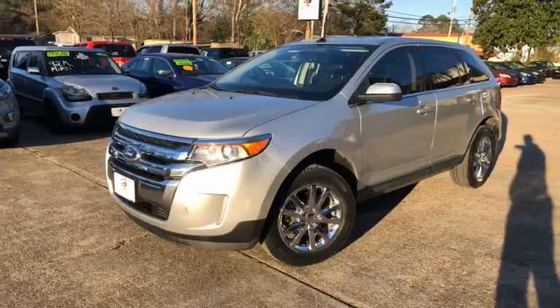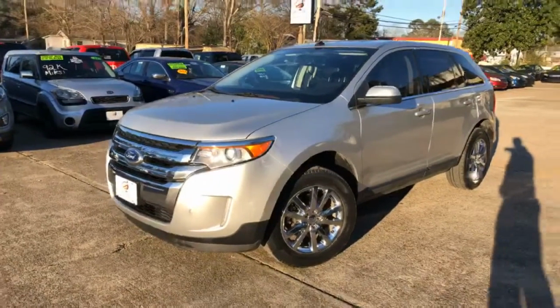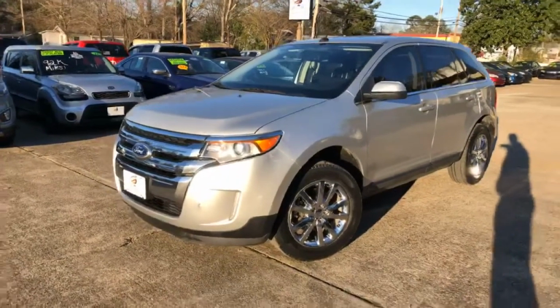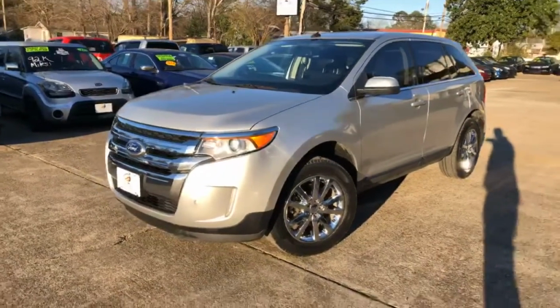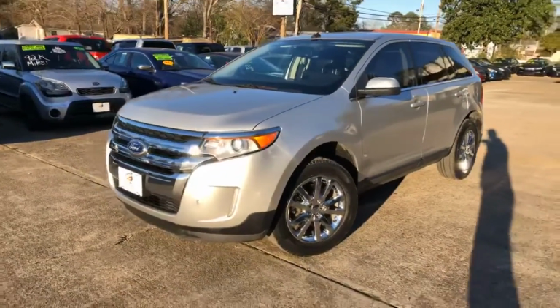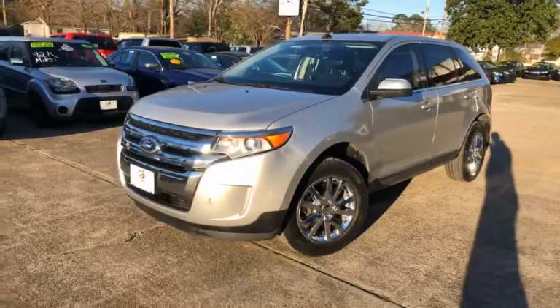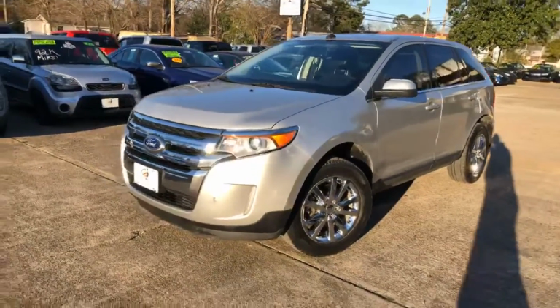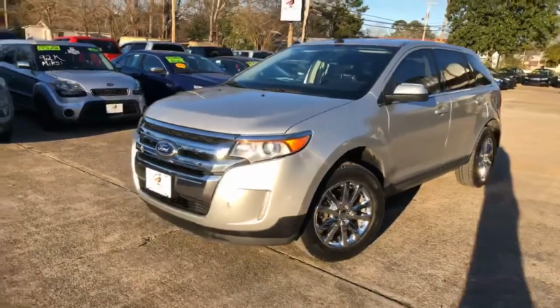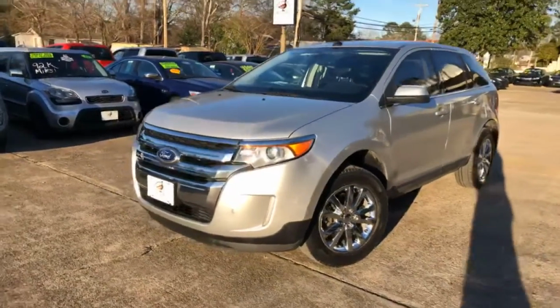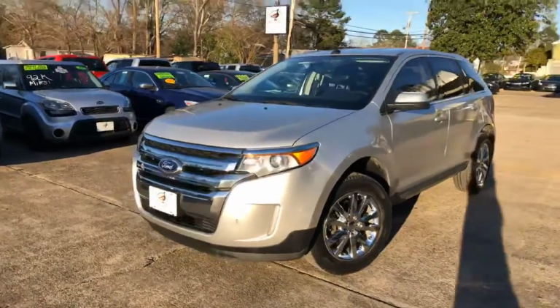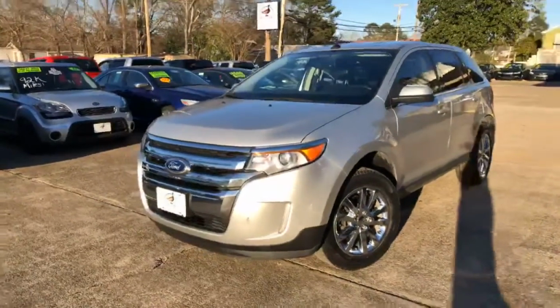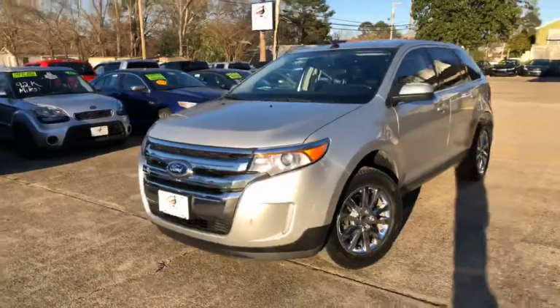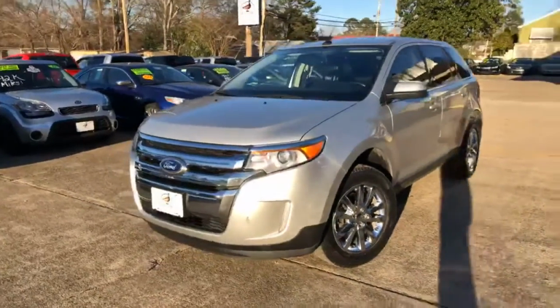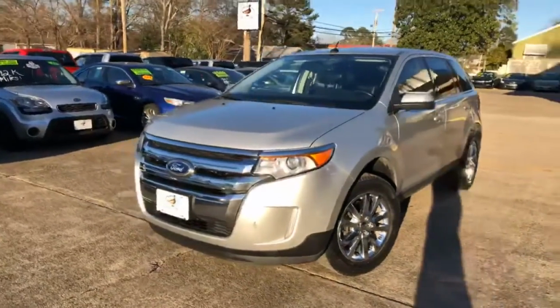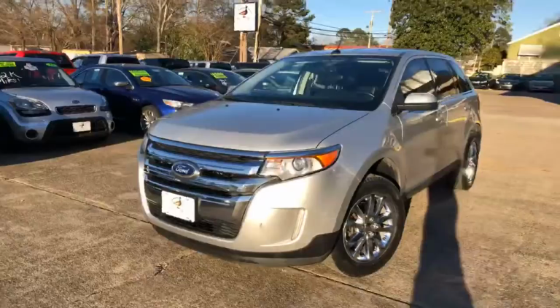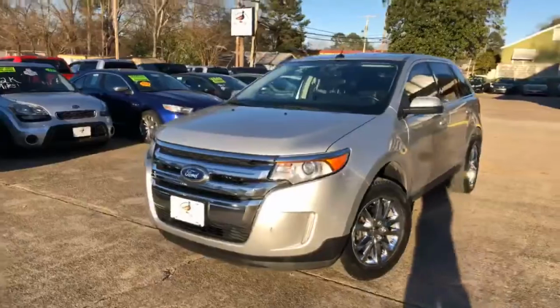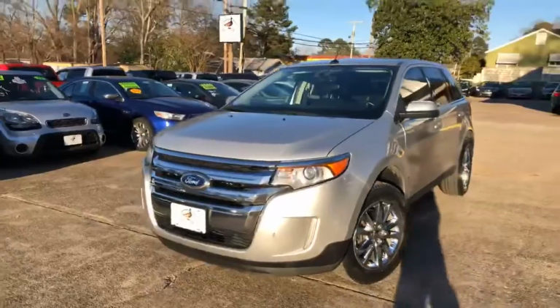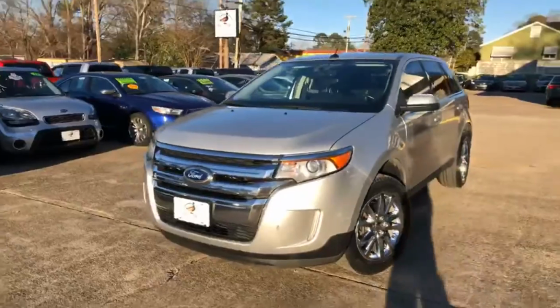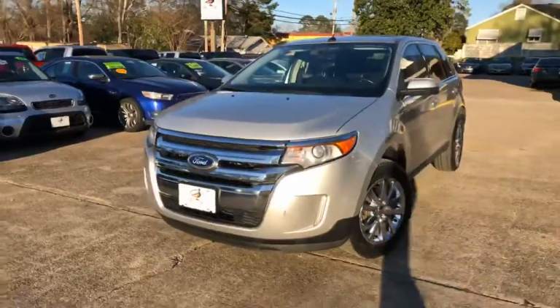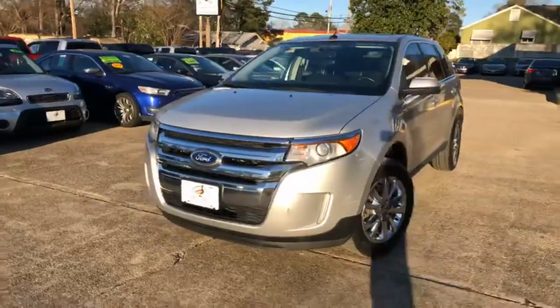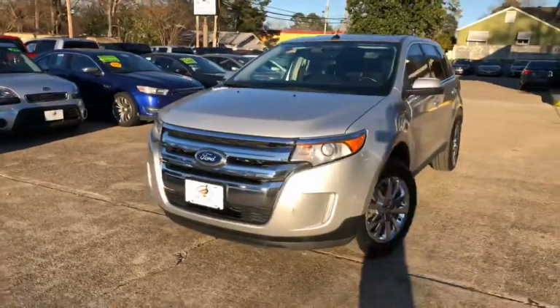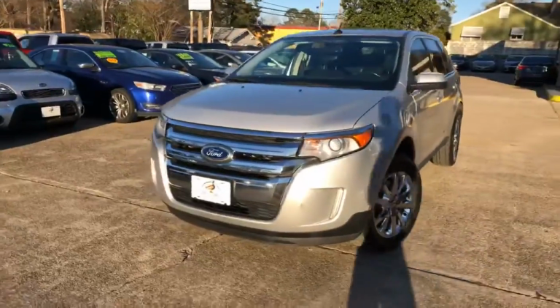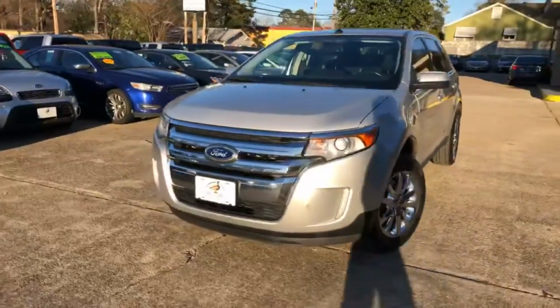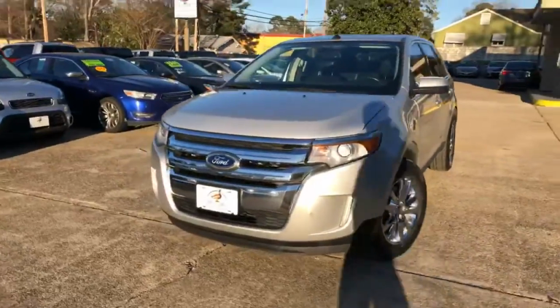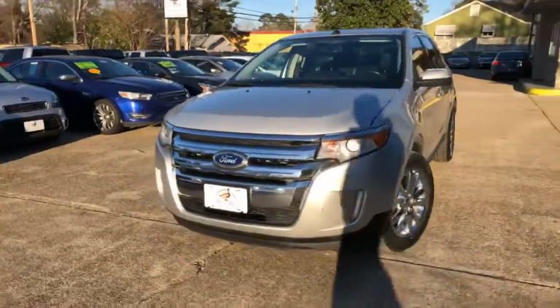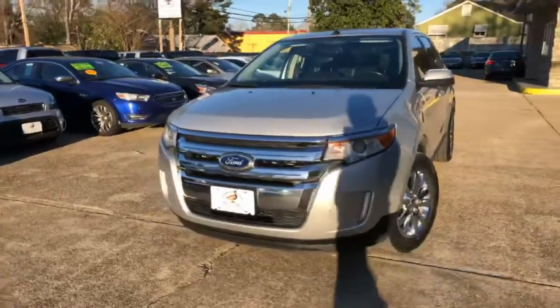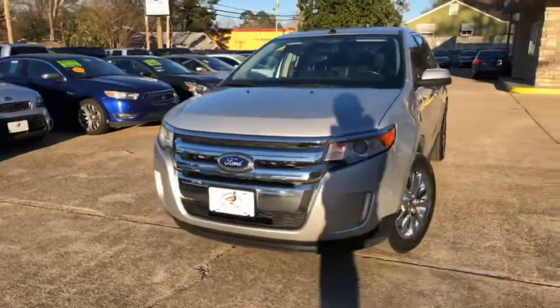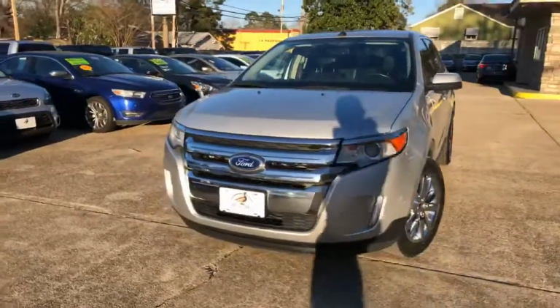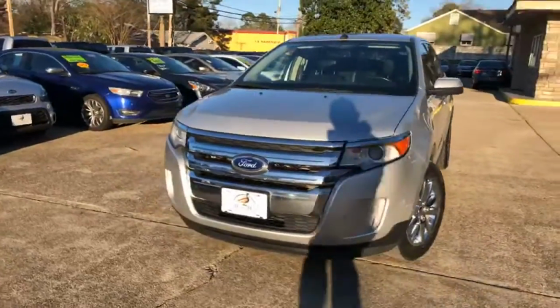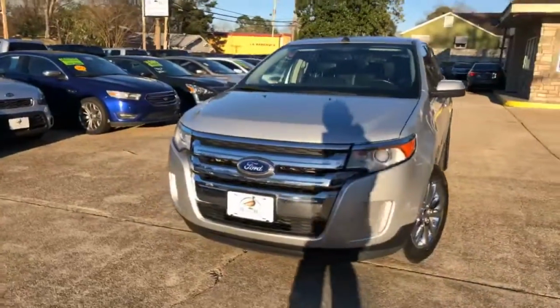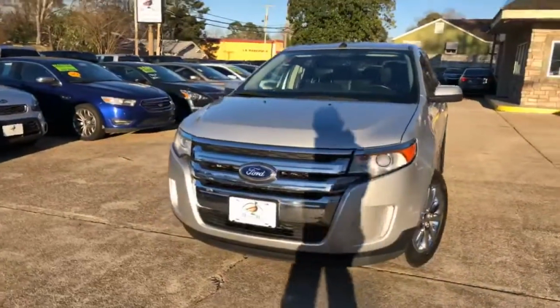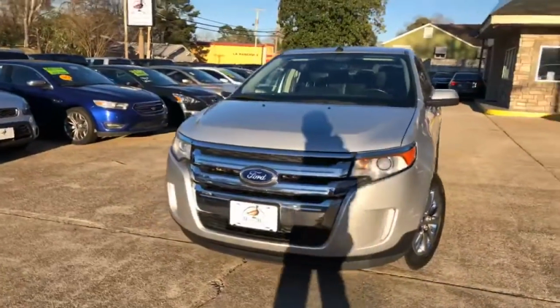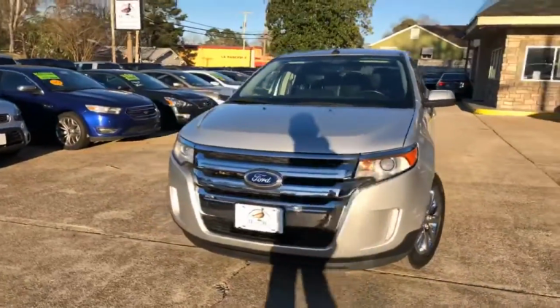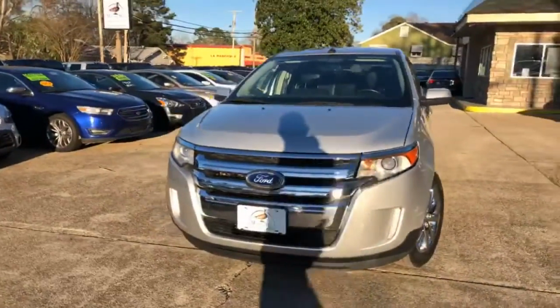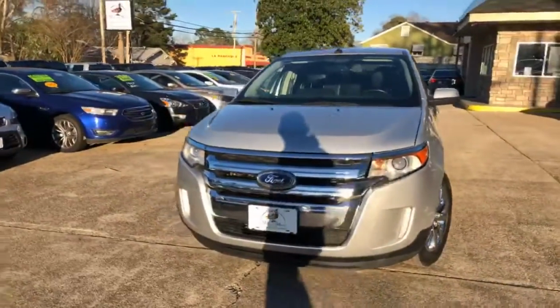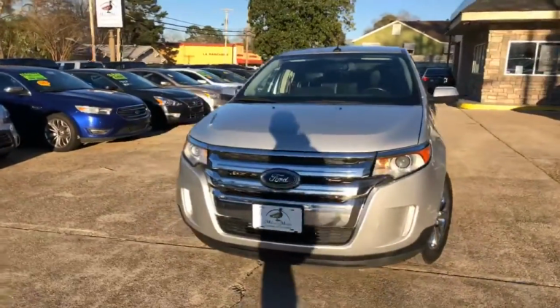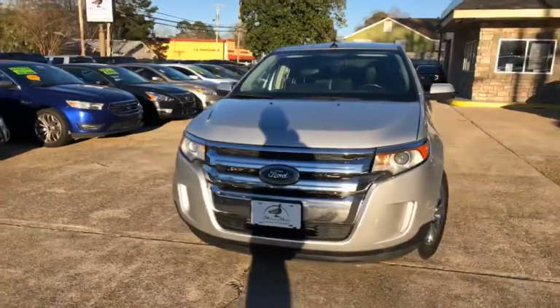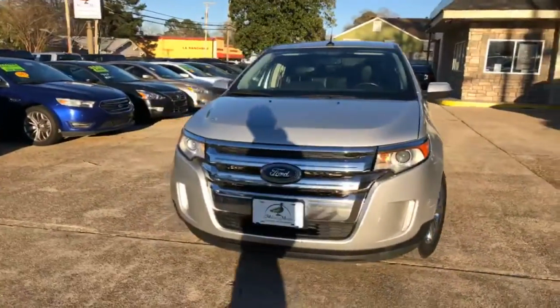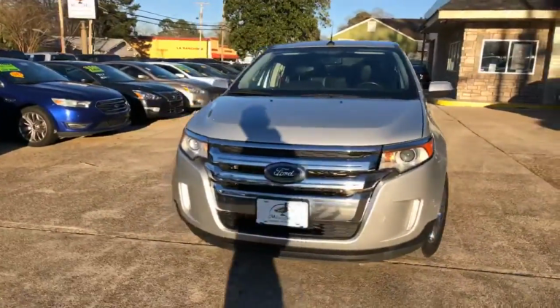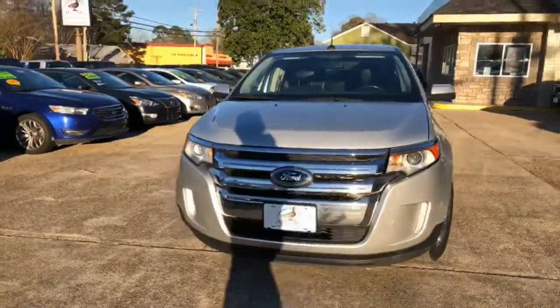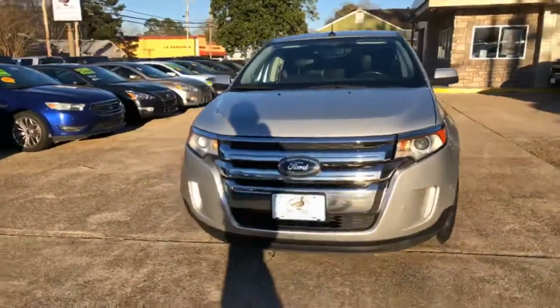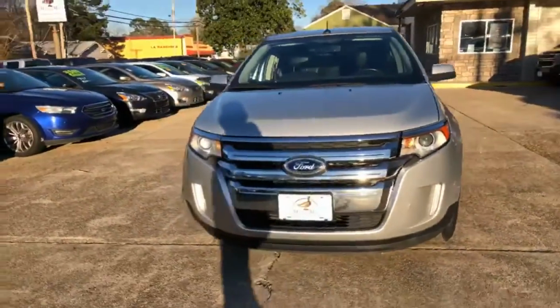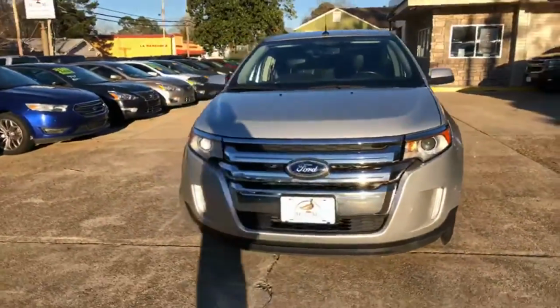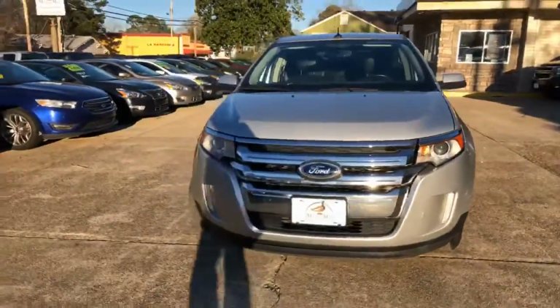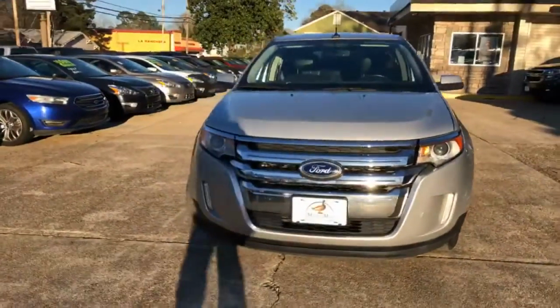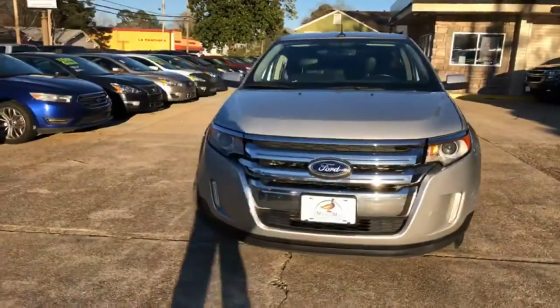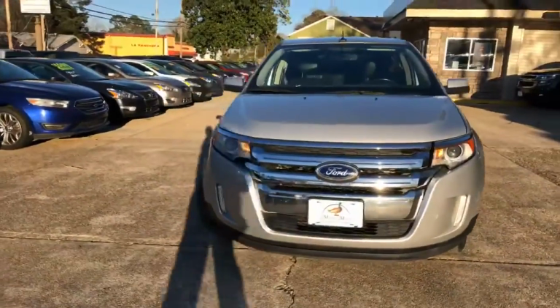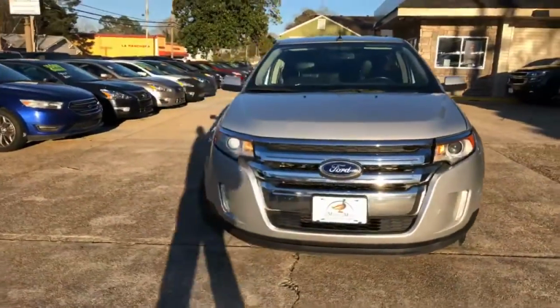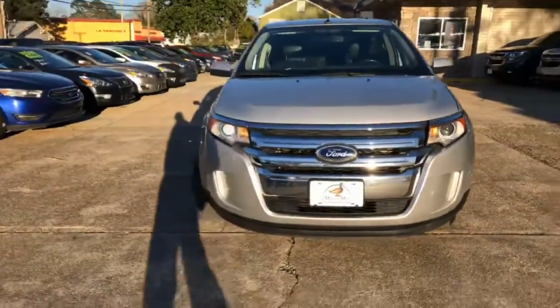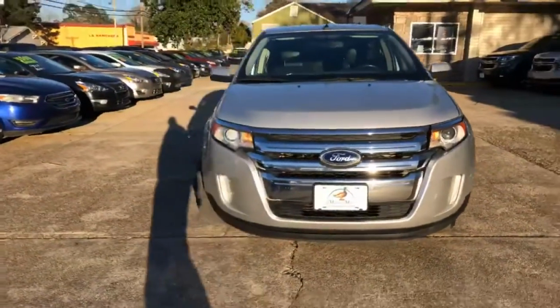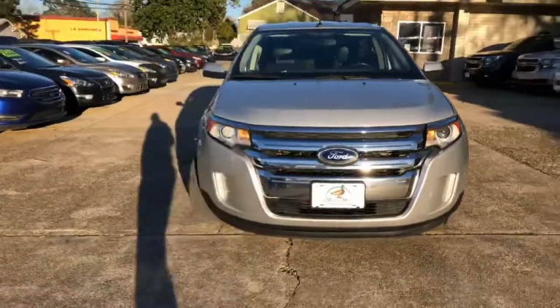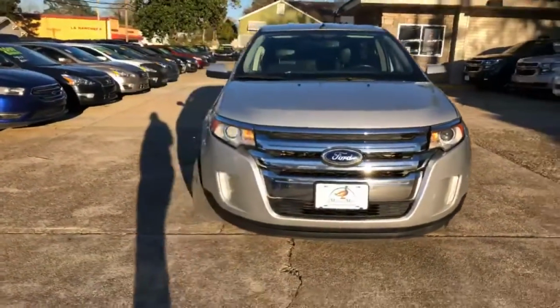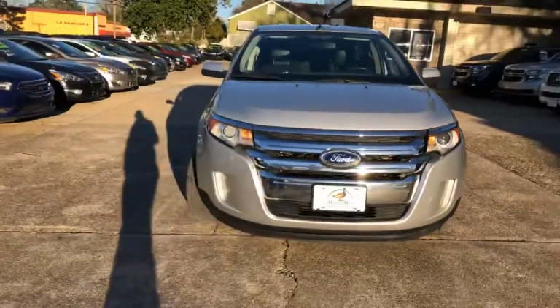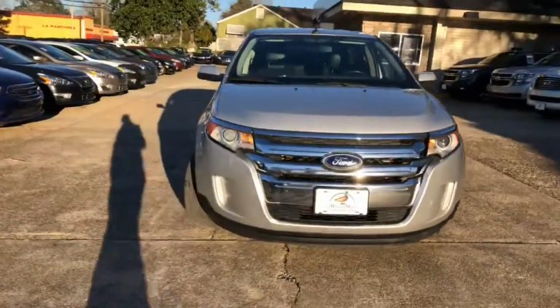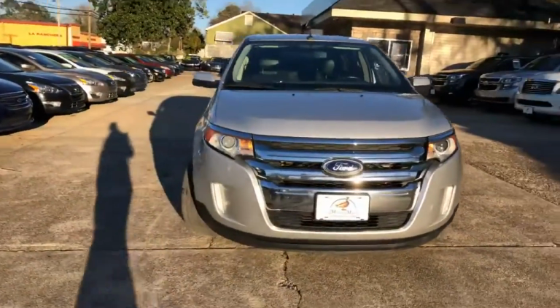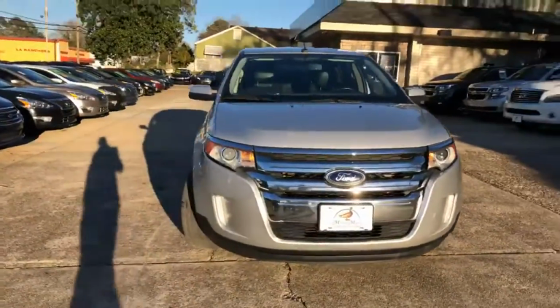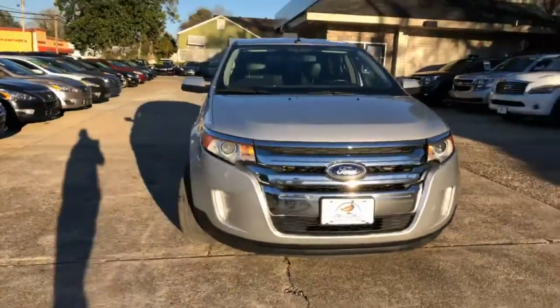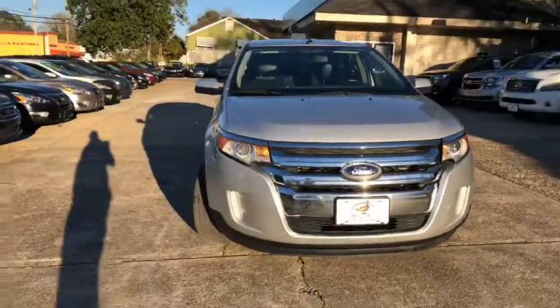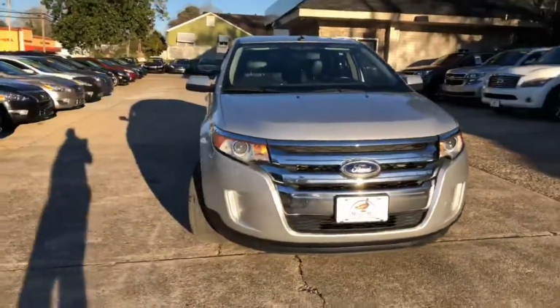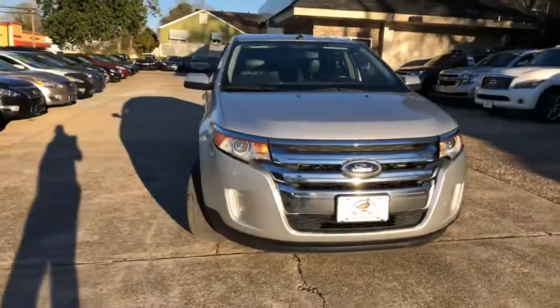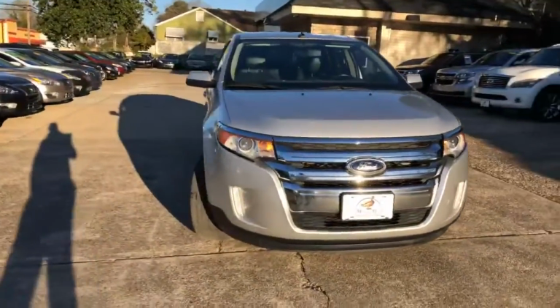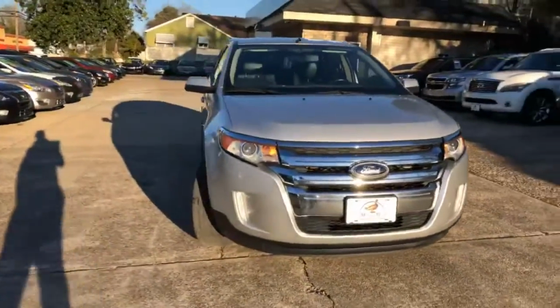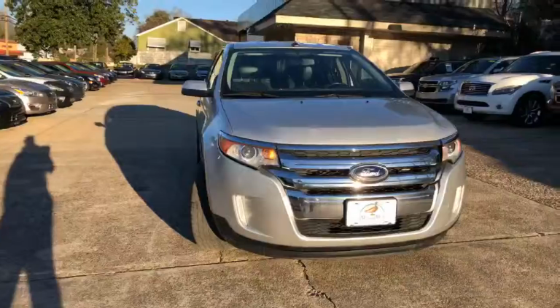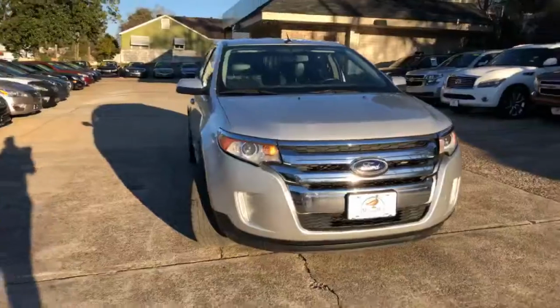Today, just in and back from the detail shop, 2013 Ford Edge Limited.